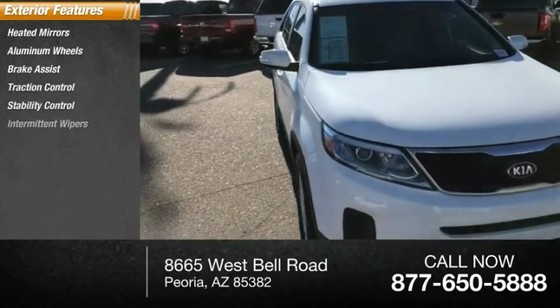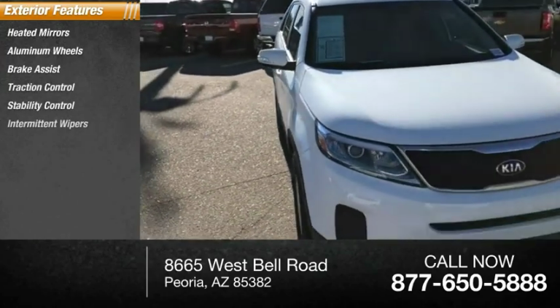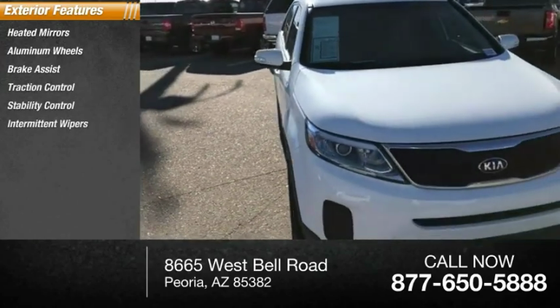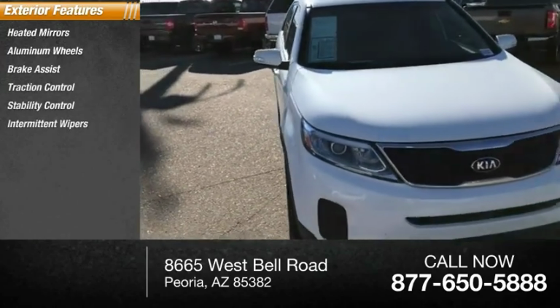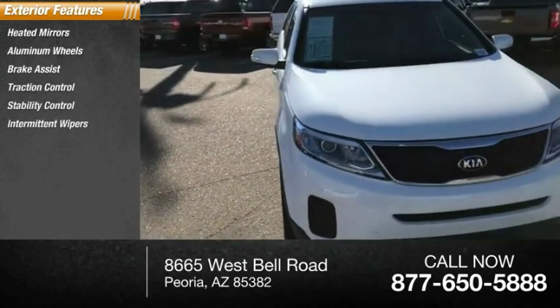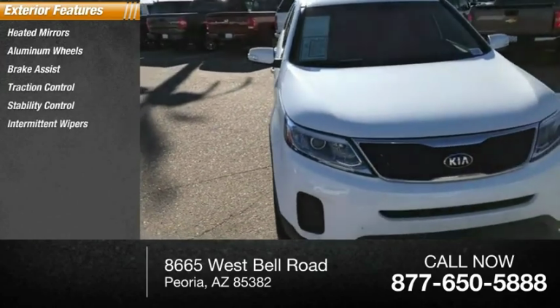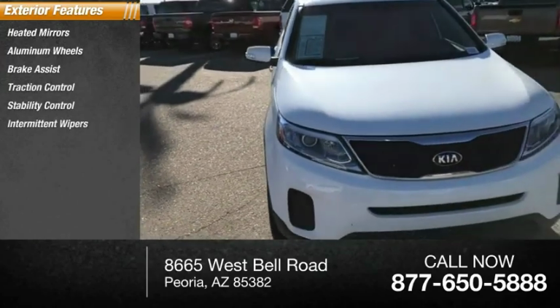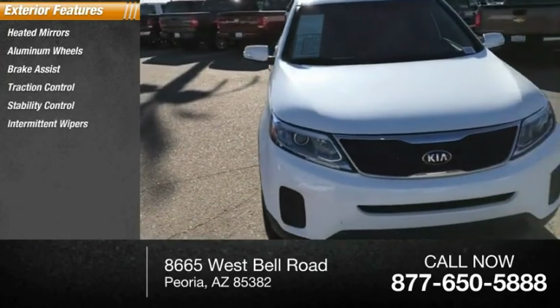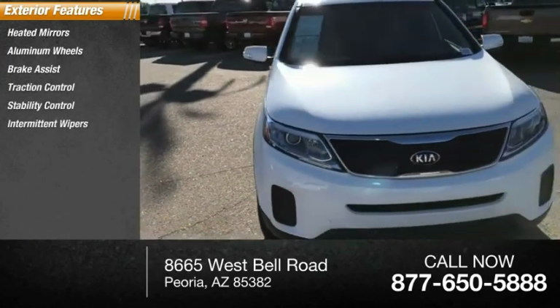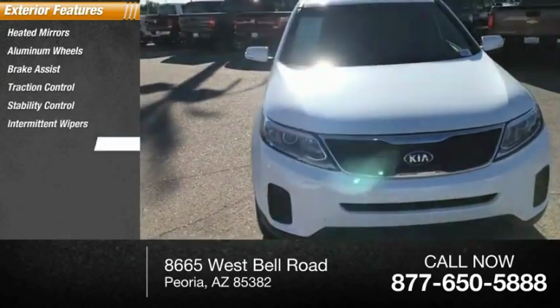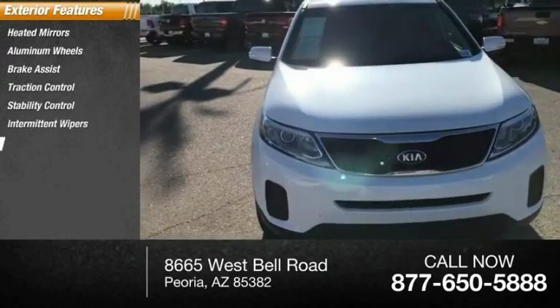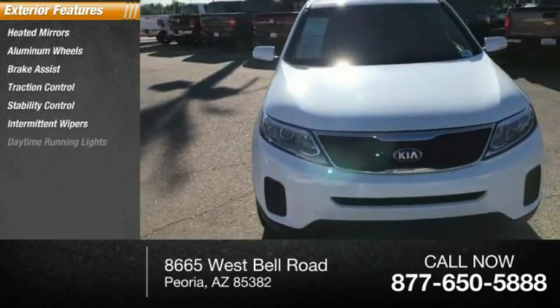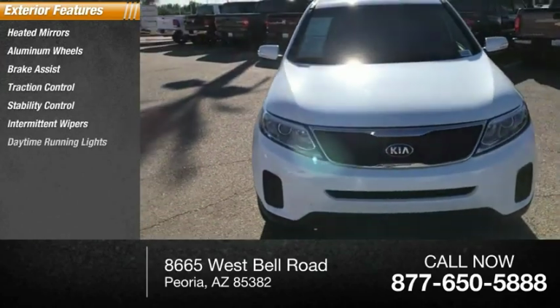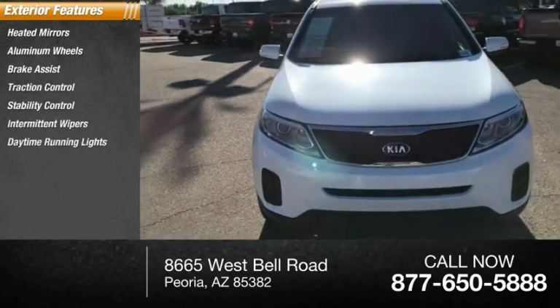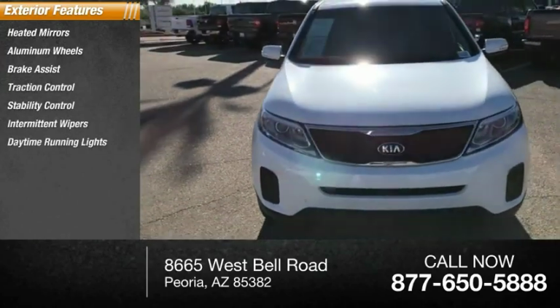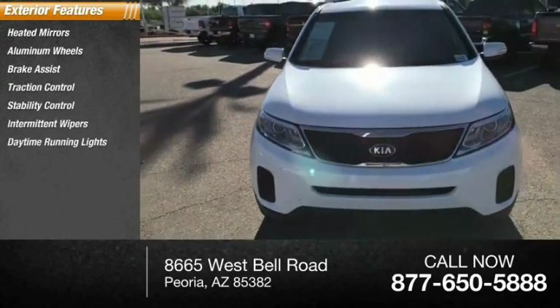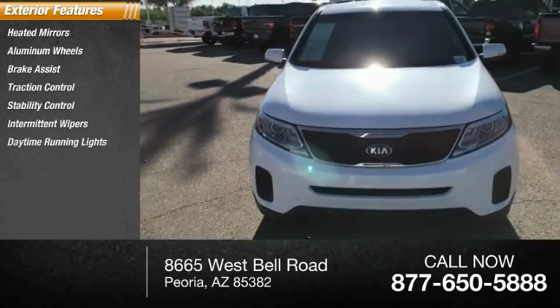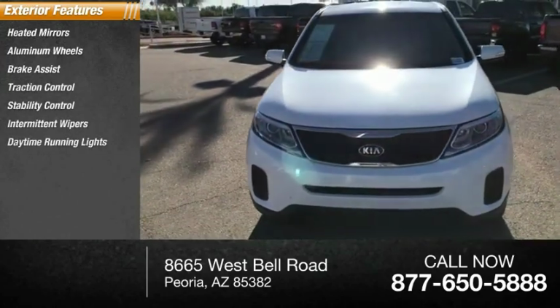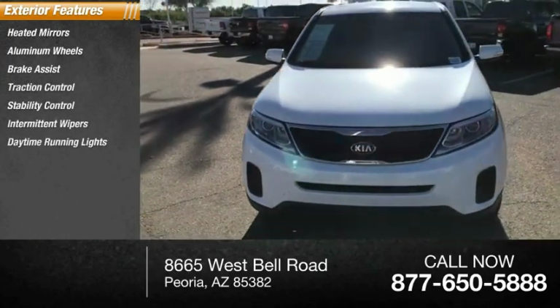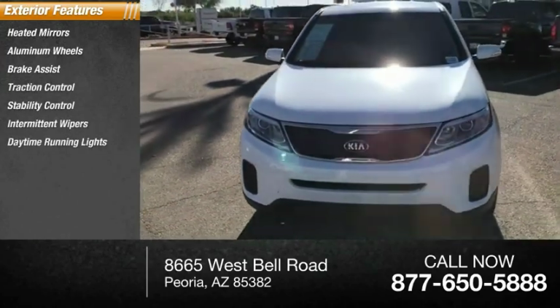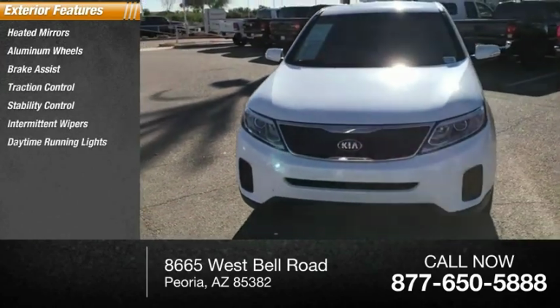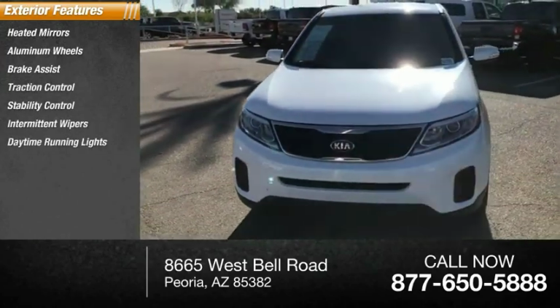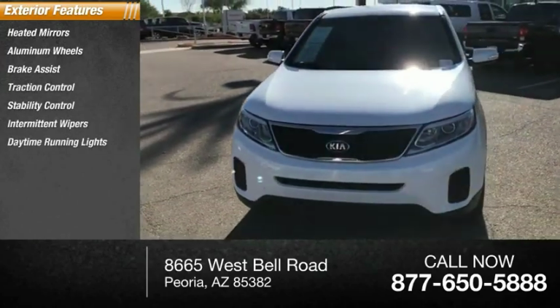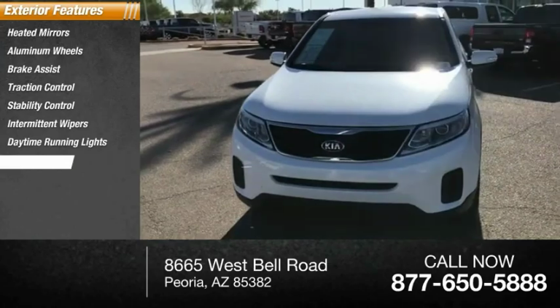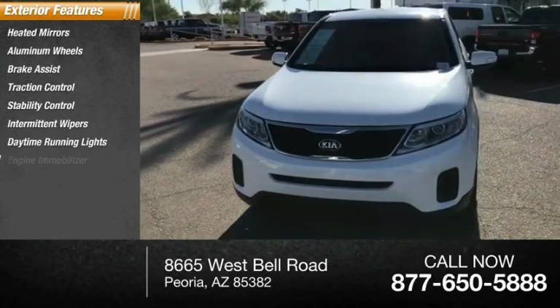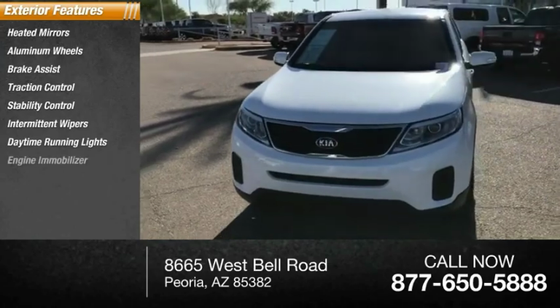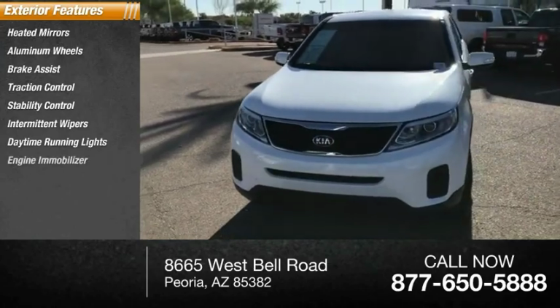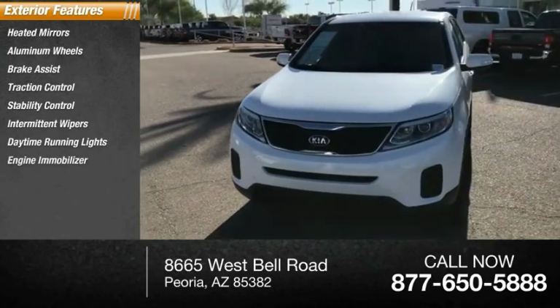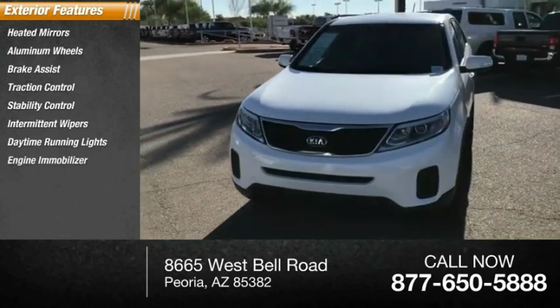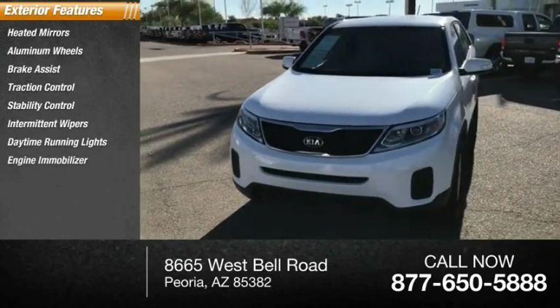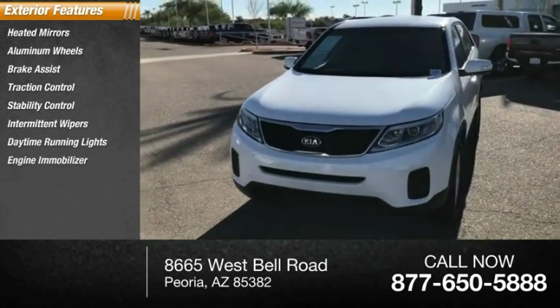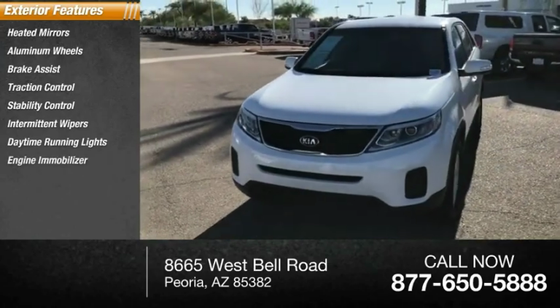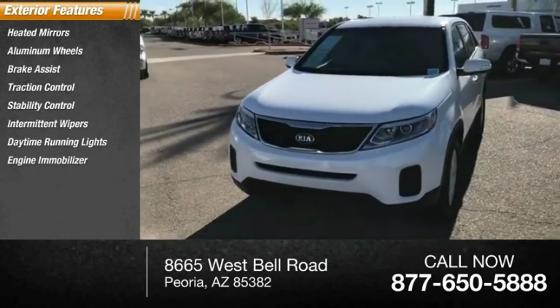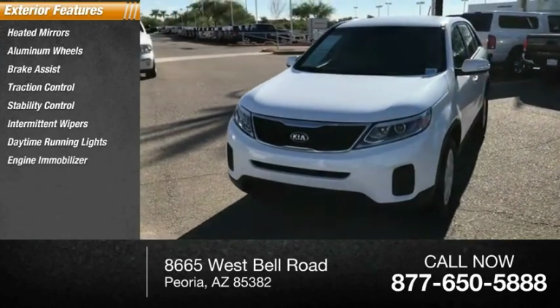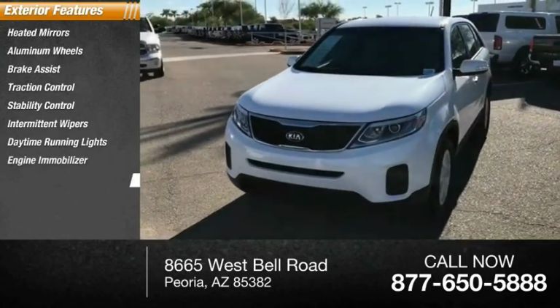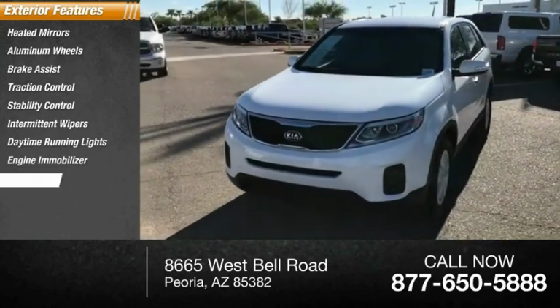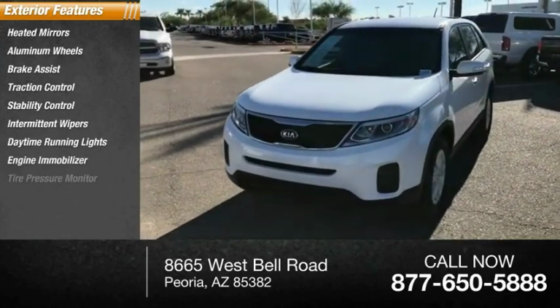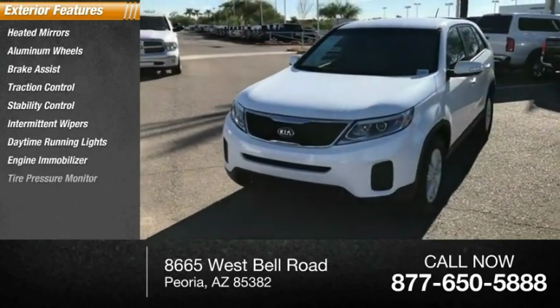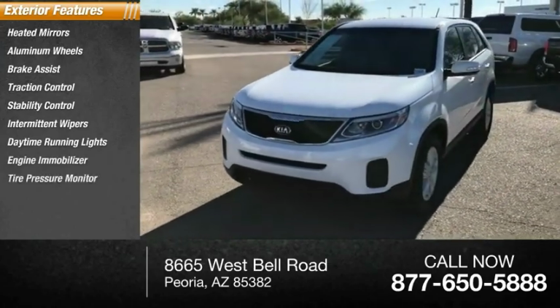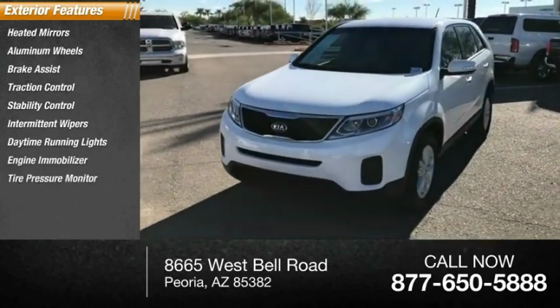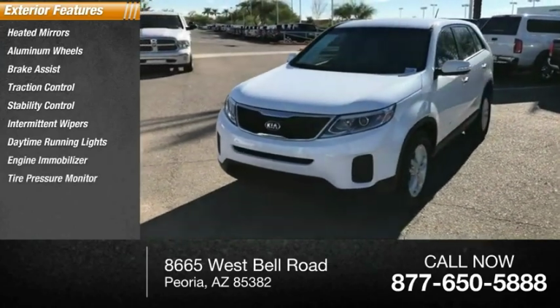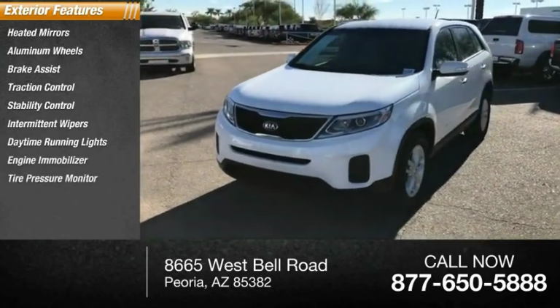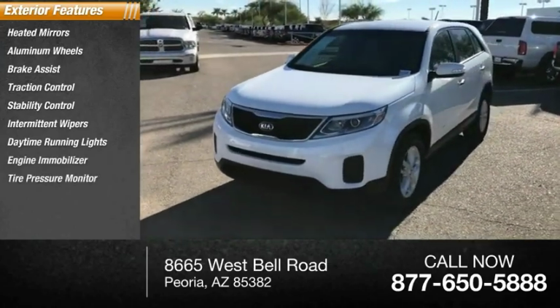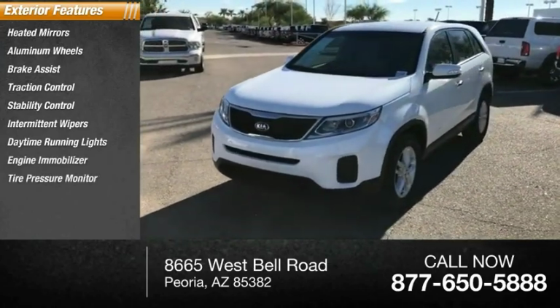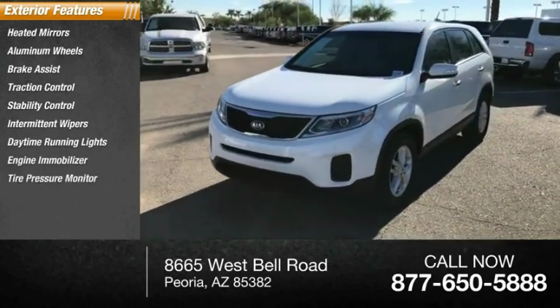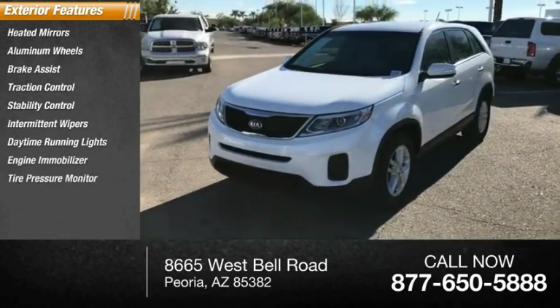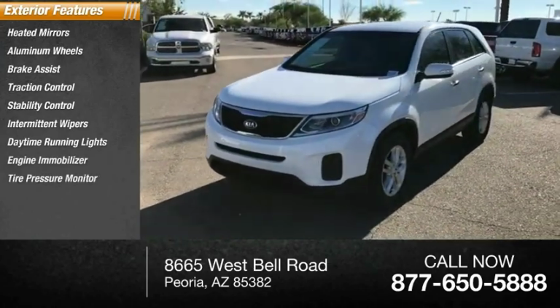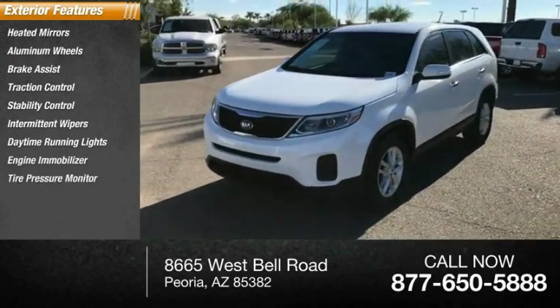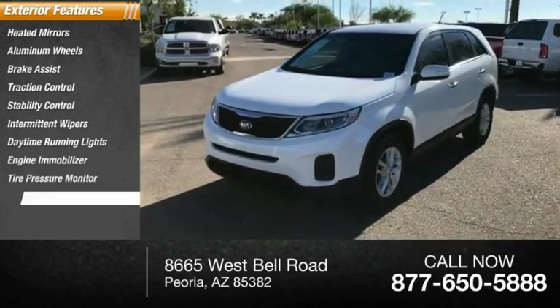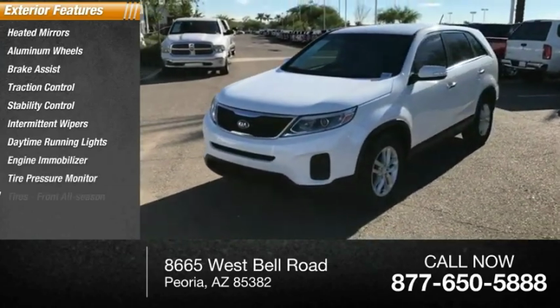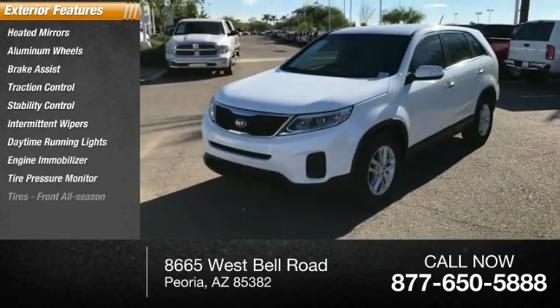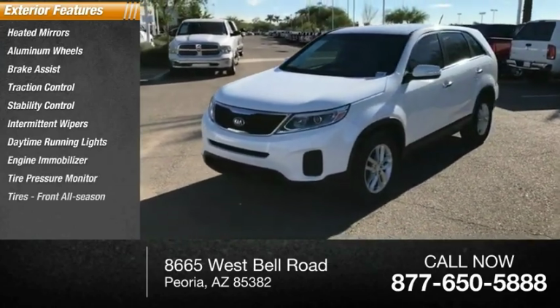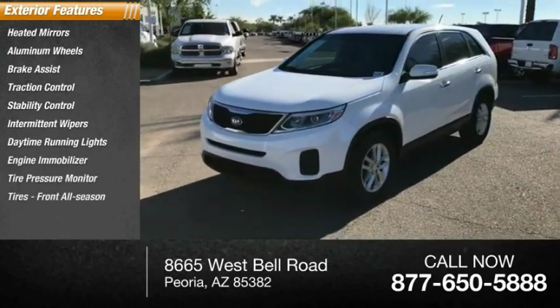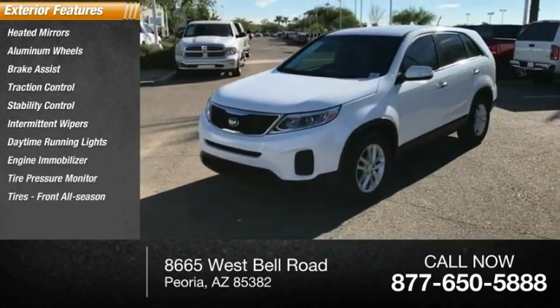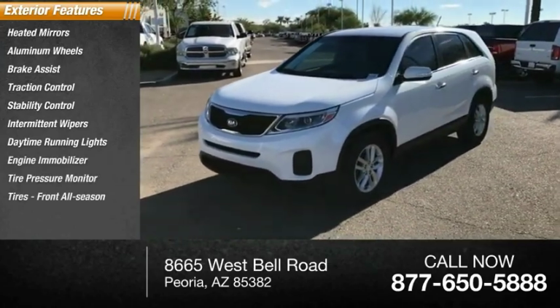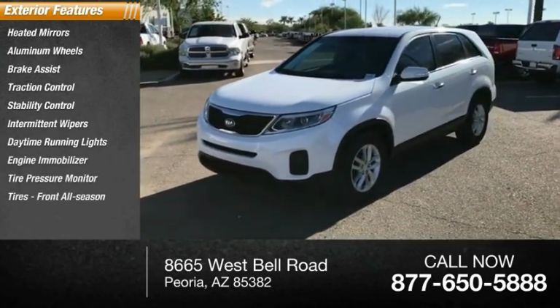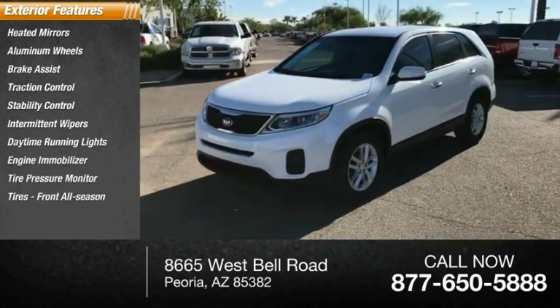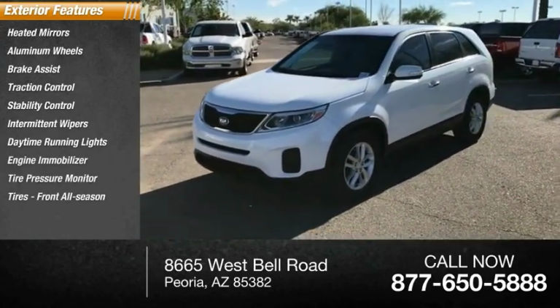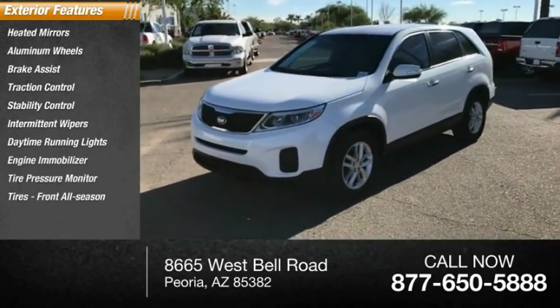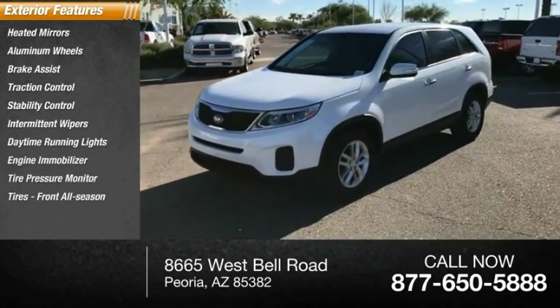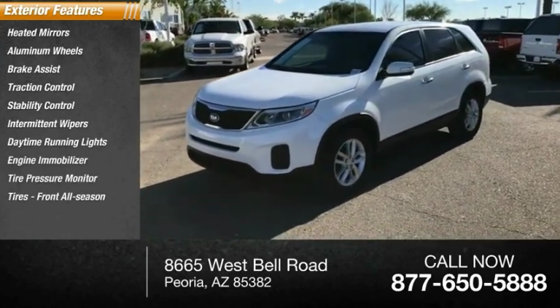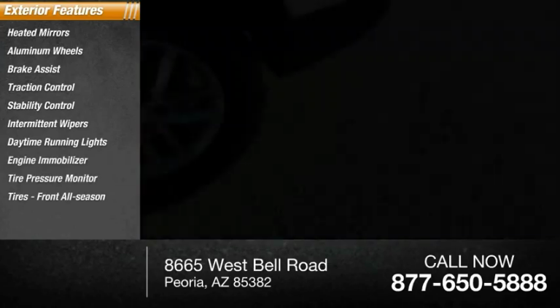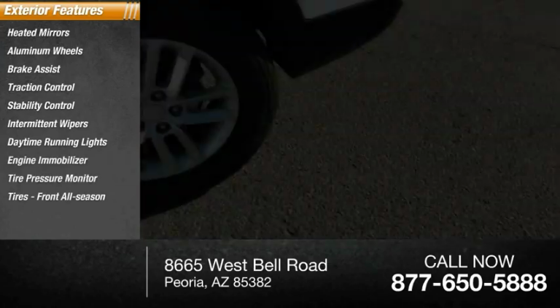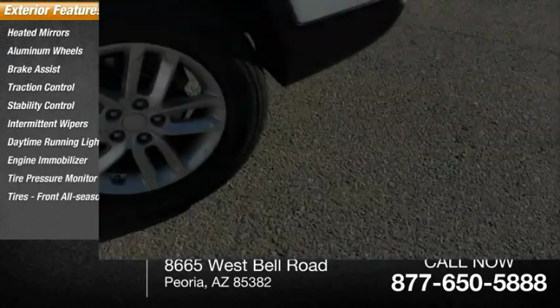Additional features include intermittent wipers, daytime running lights, engine immobilizer, tire pressure monitor, and front all-season tires.